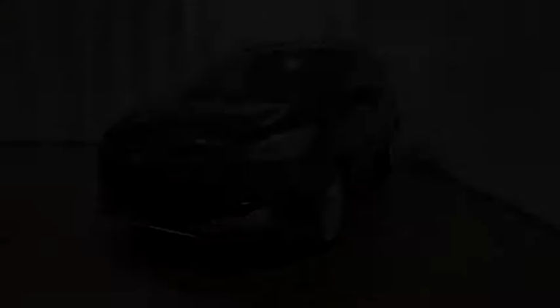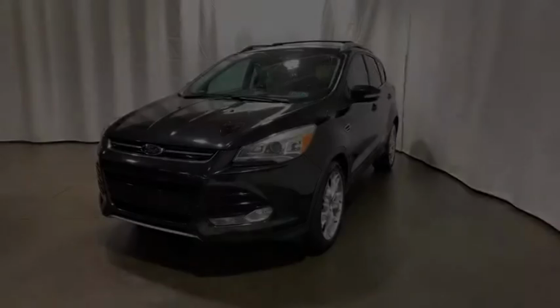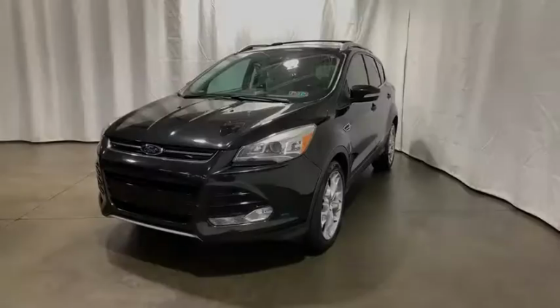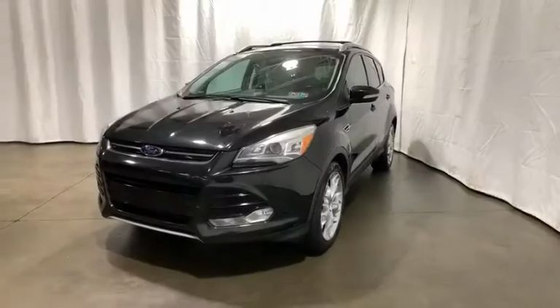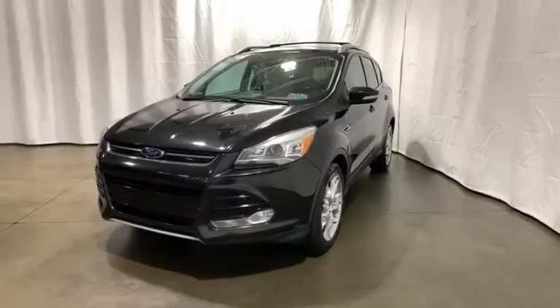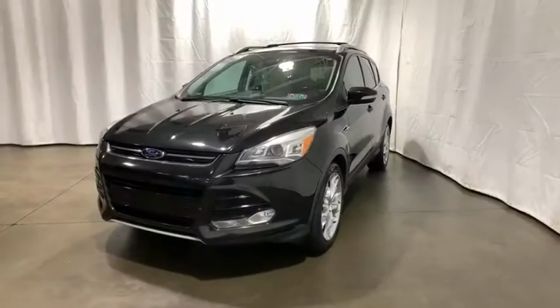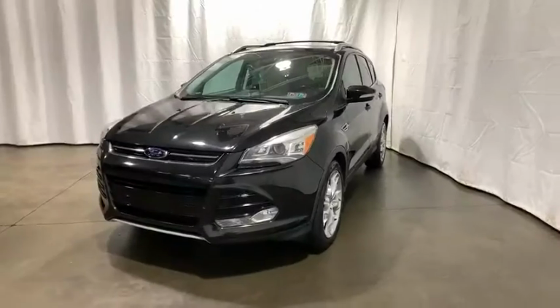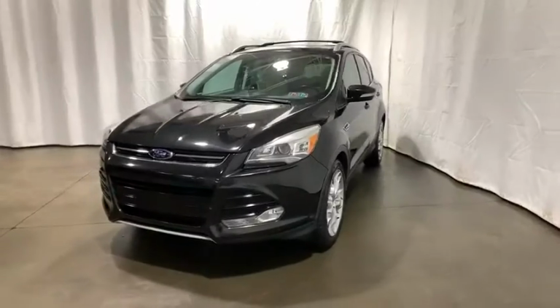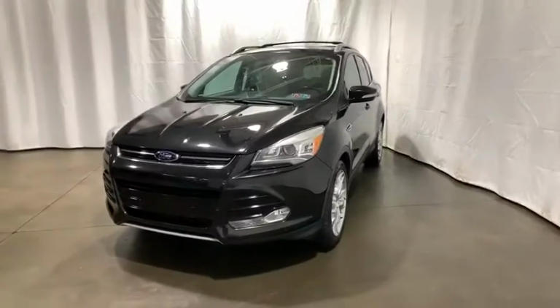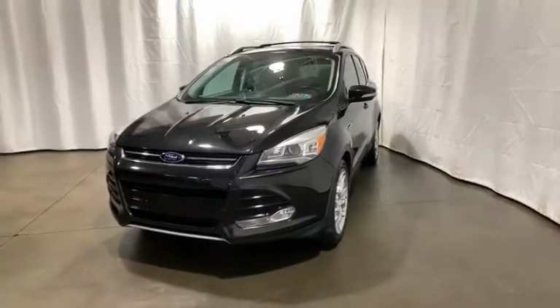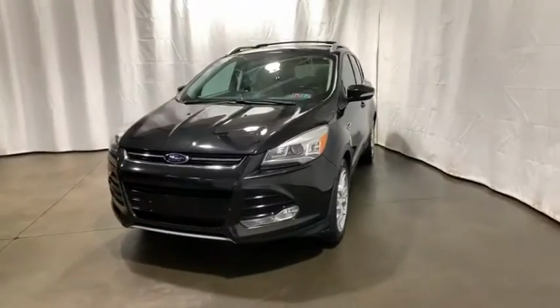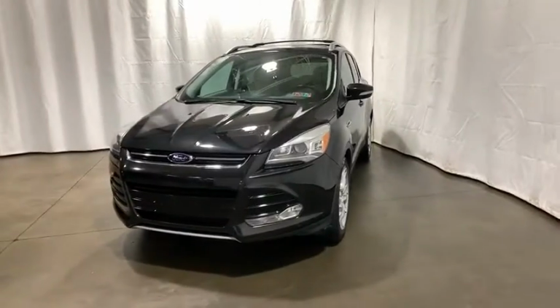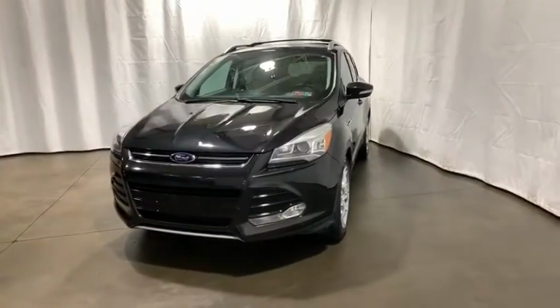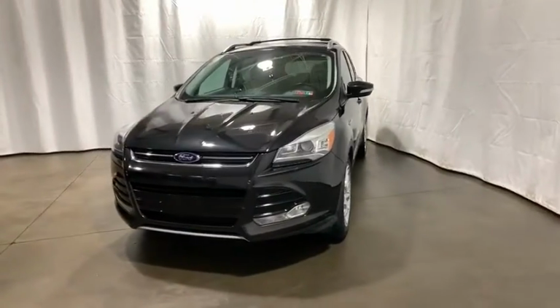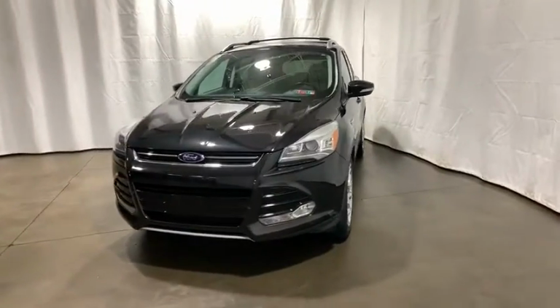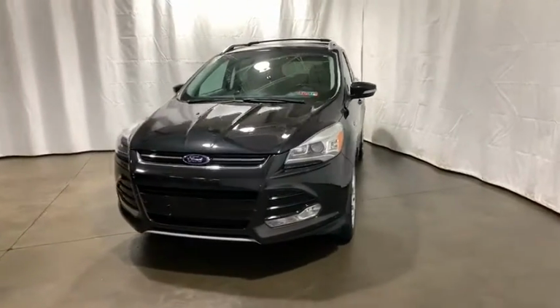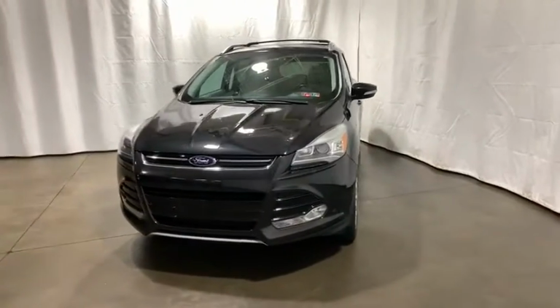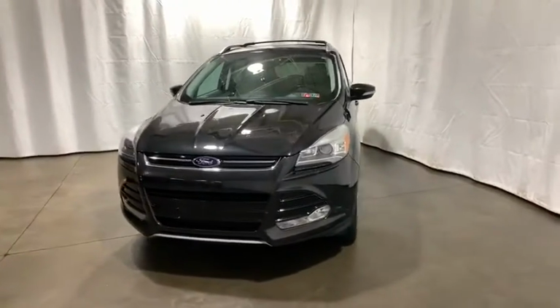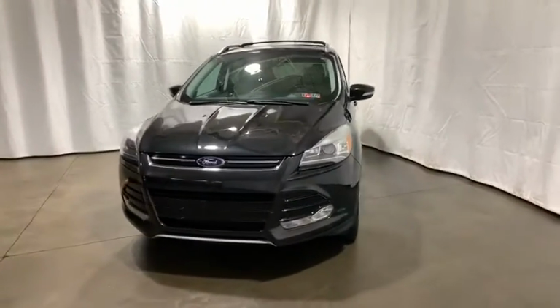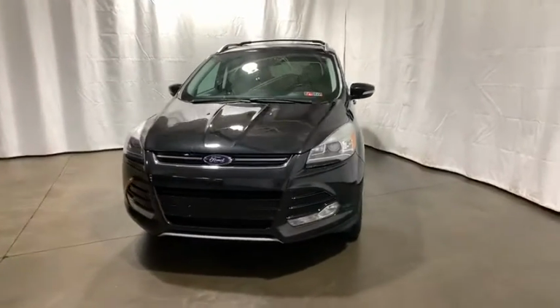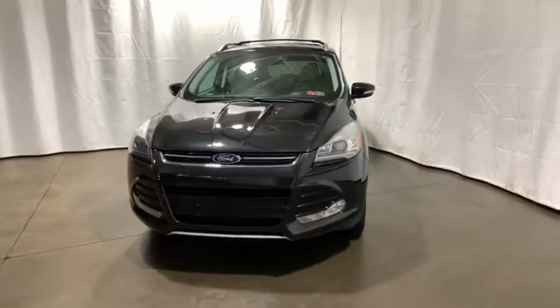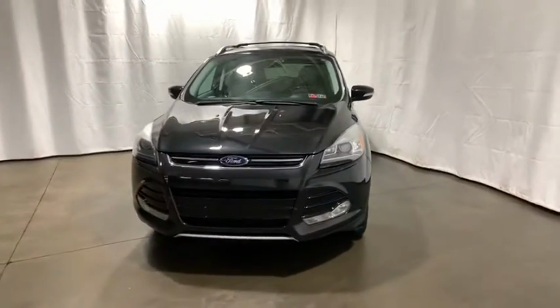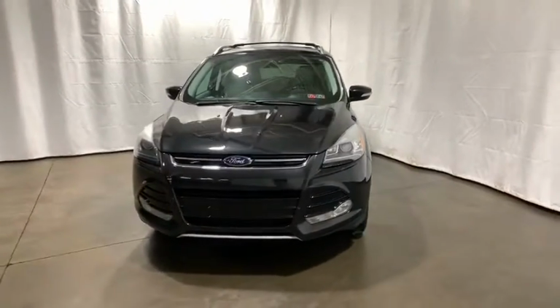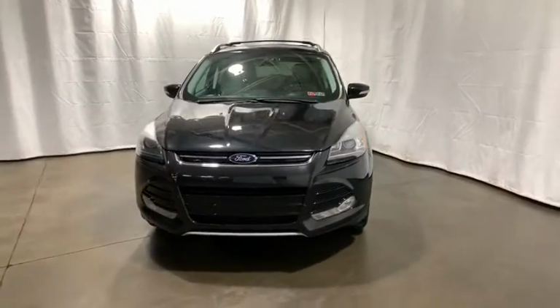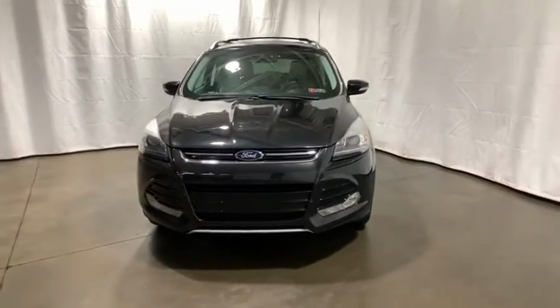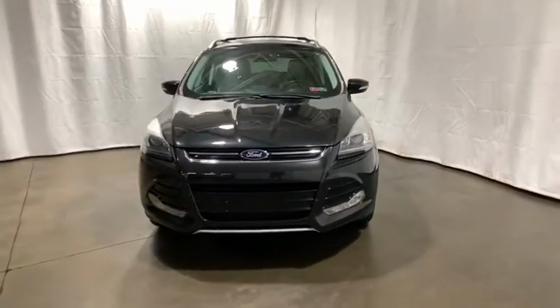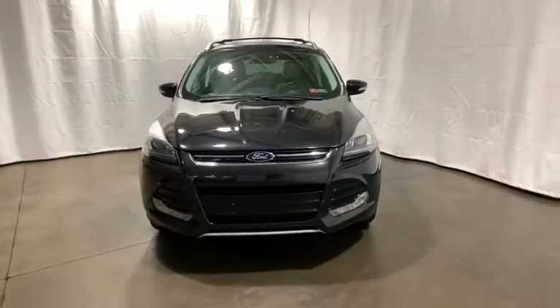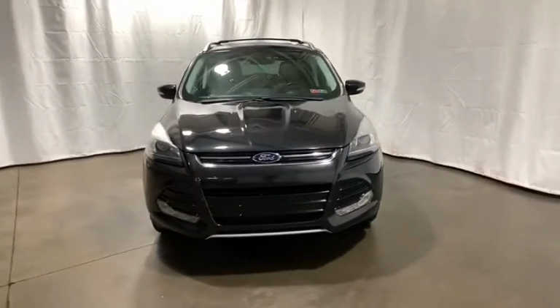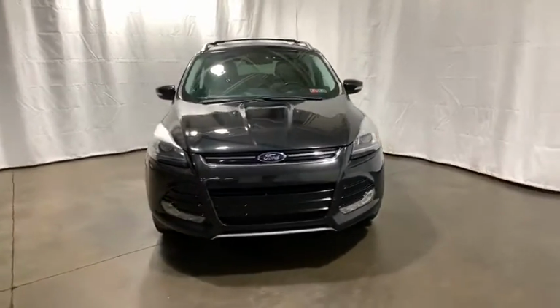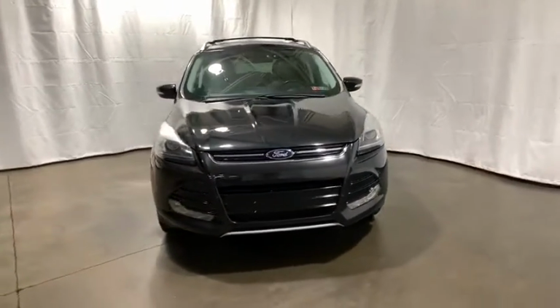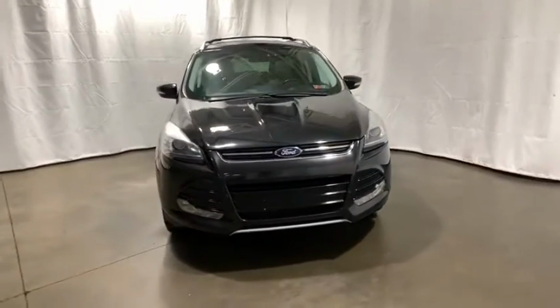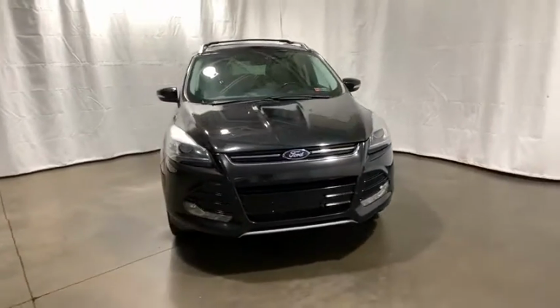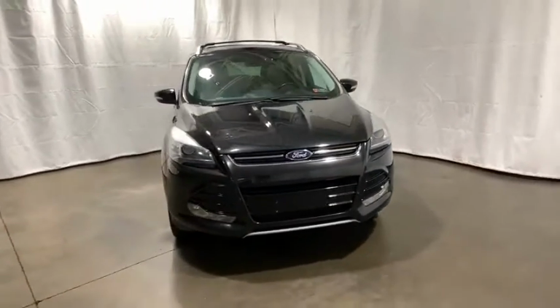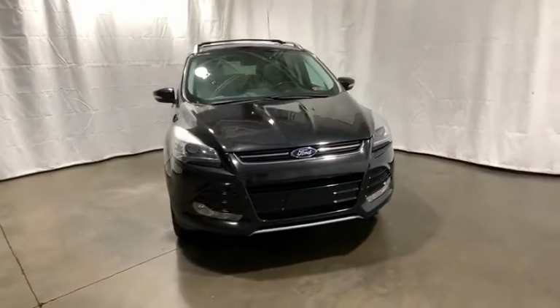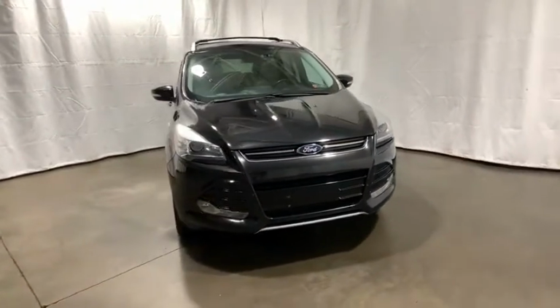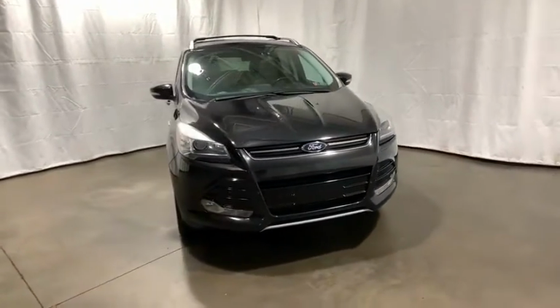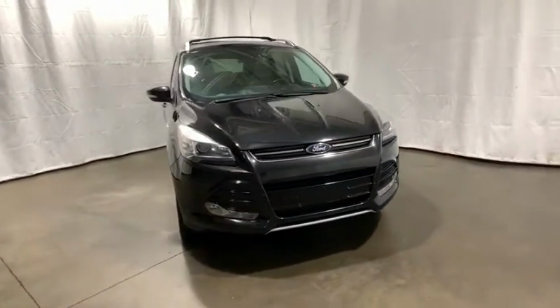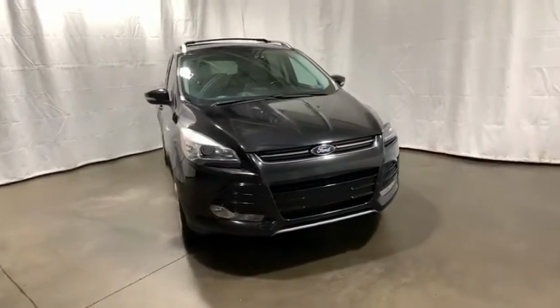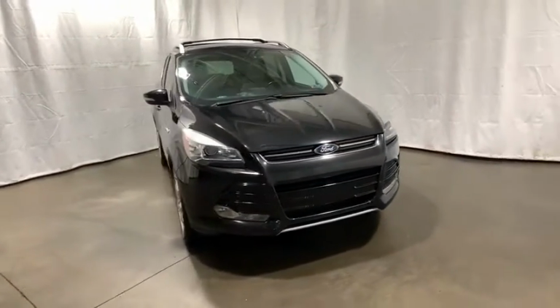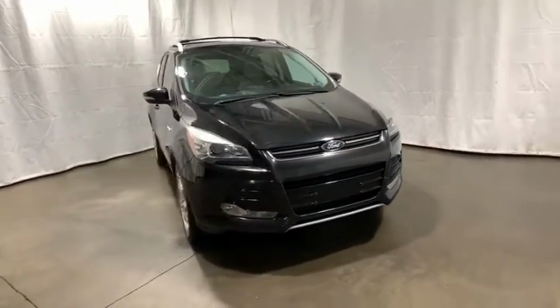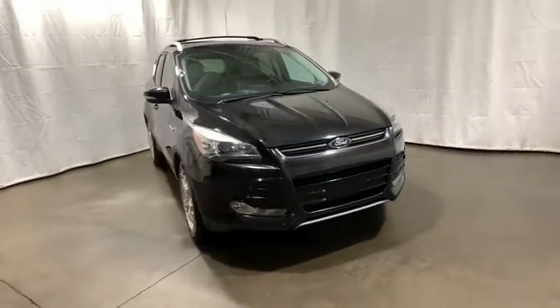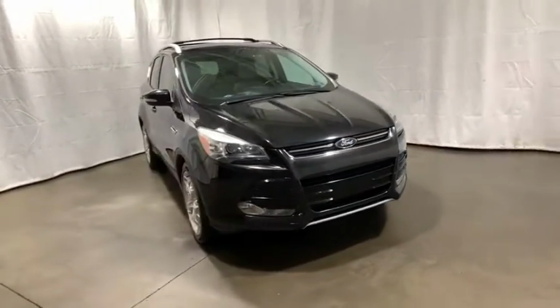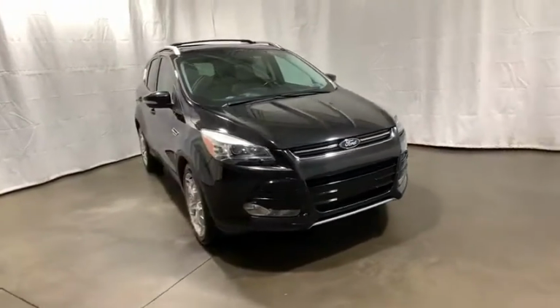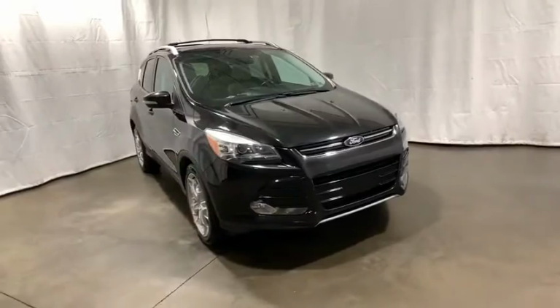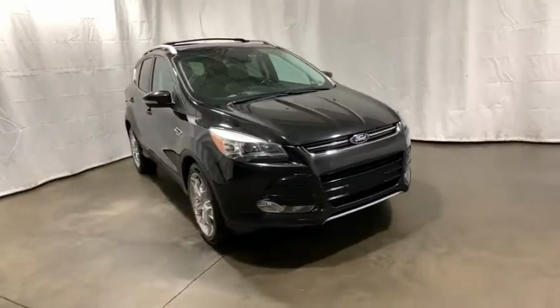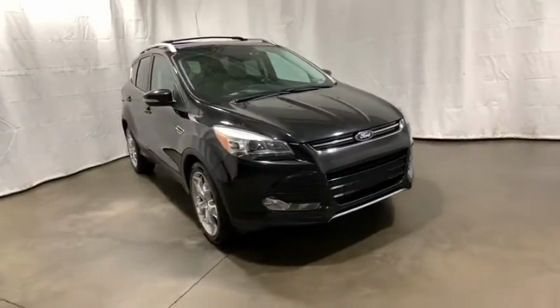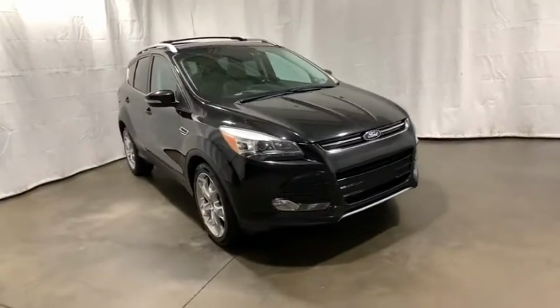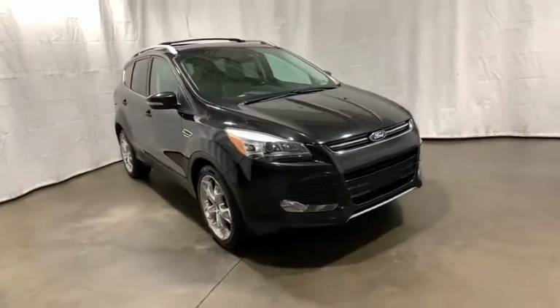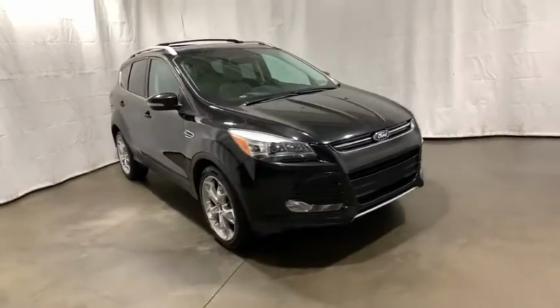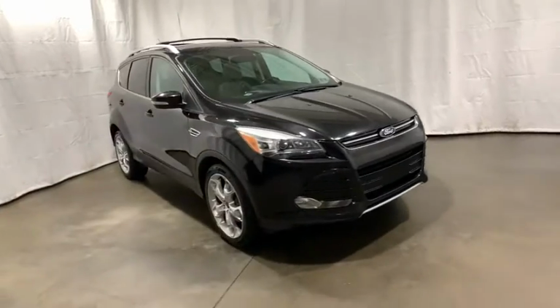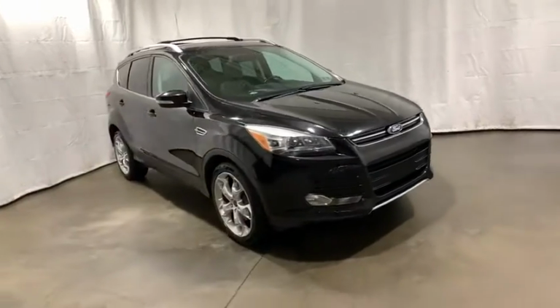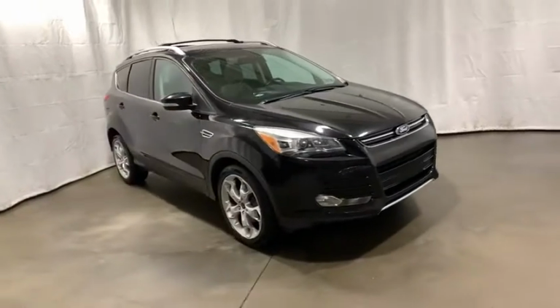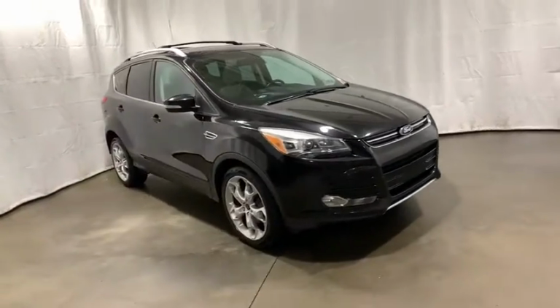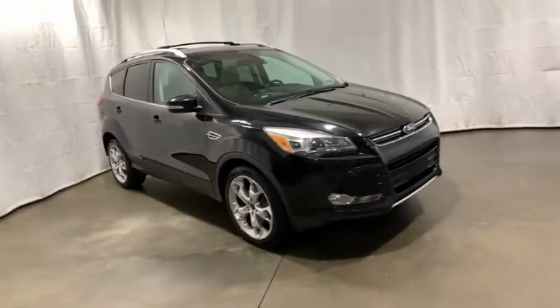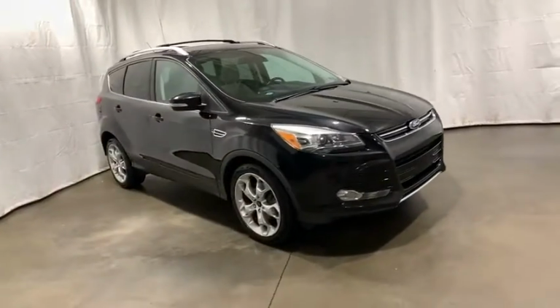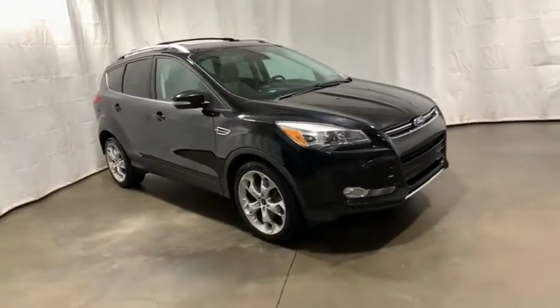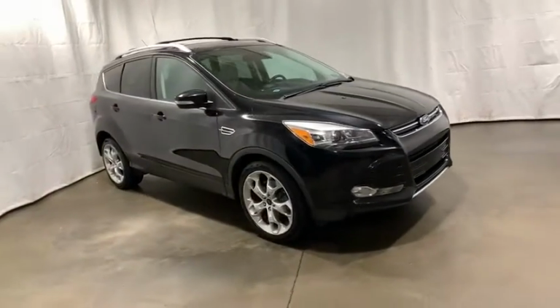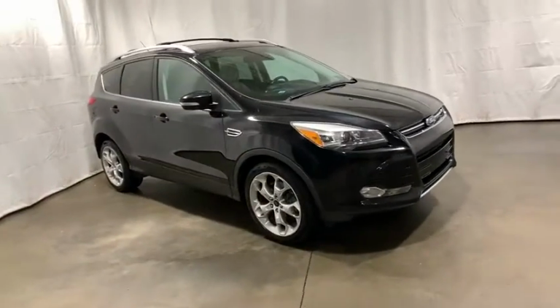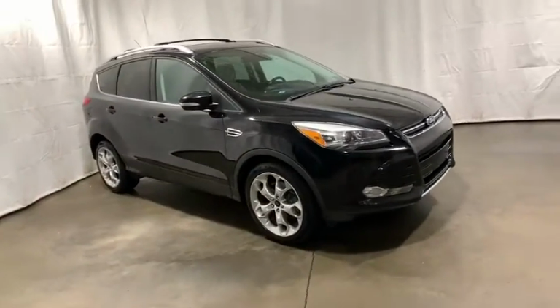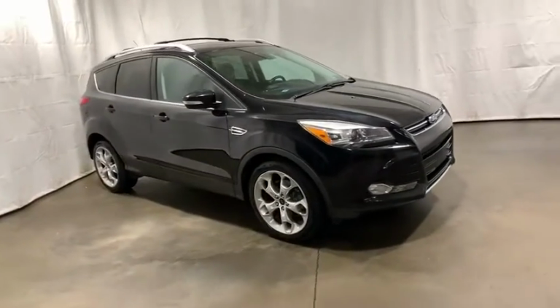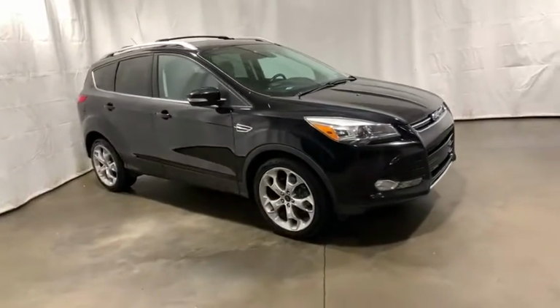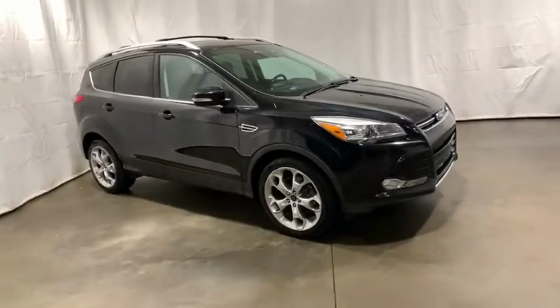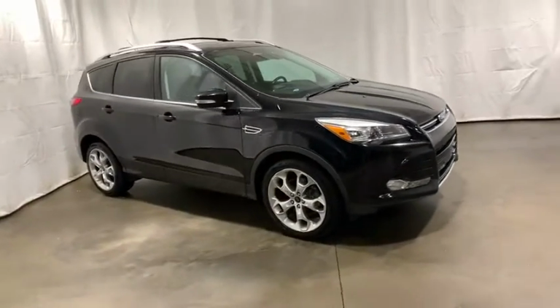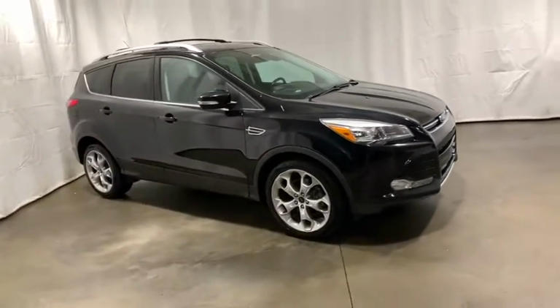You are going to love the 2014 Ford Escape. Gas engines flex, tow, sip and go with Ford Escape.